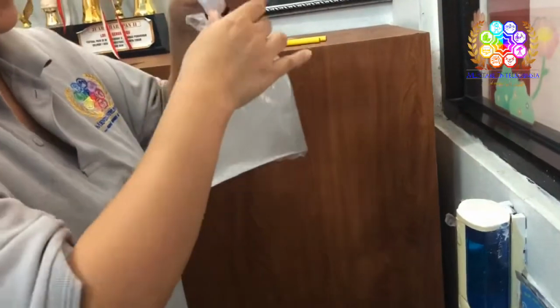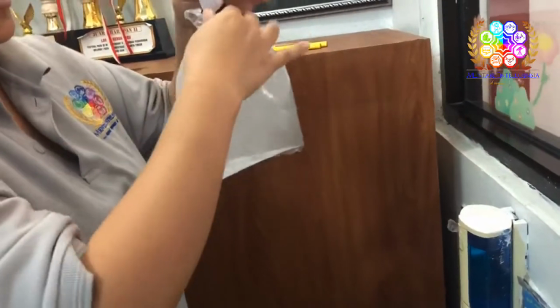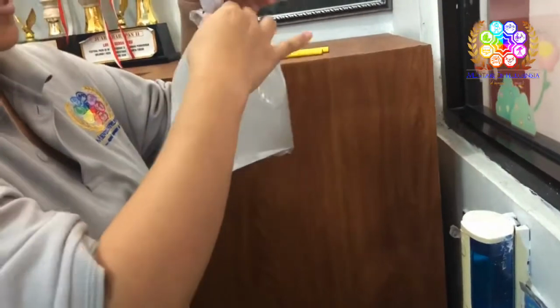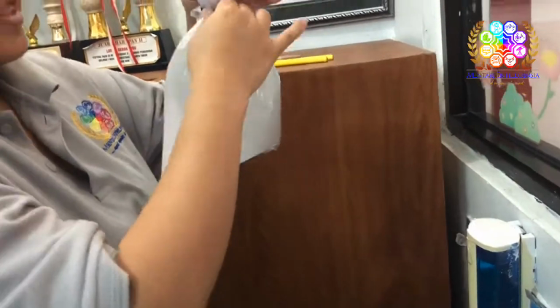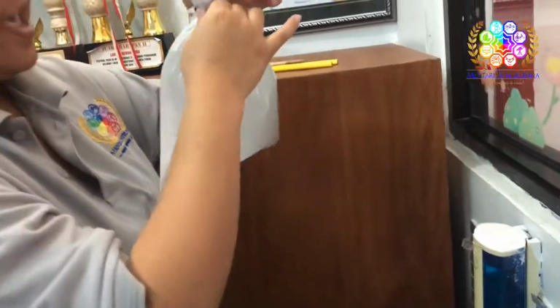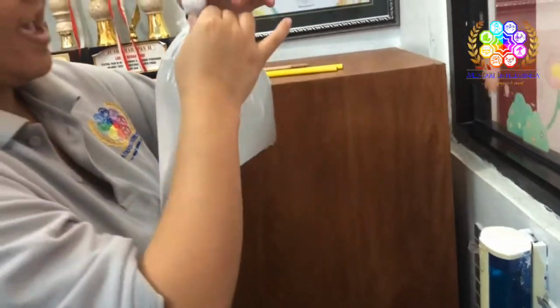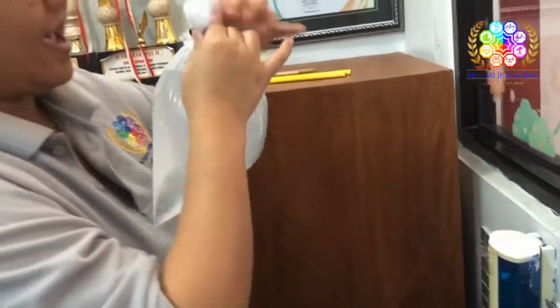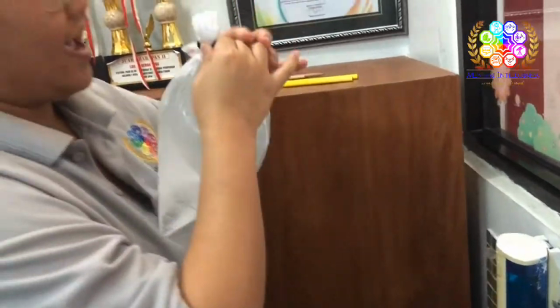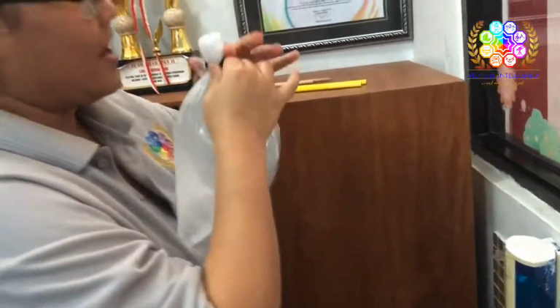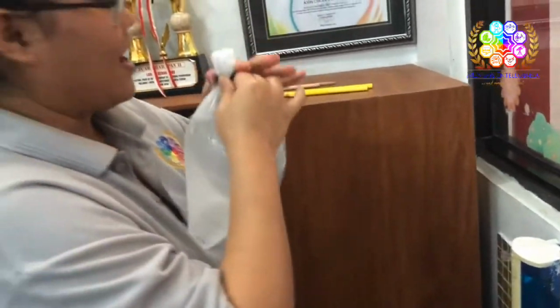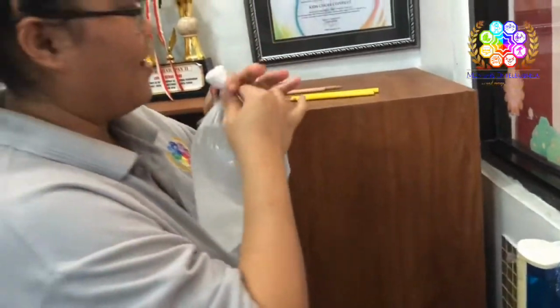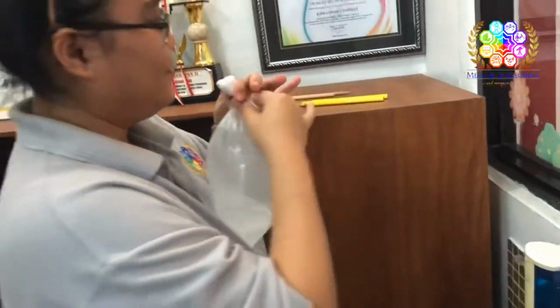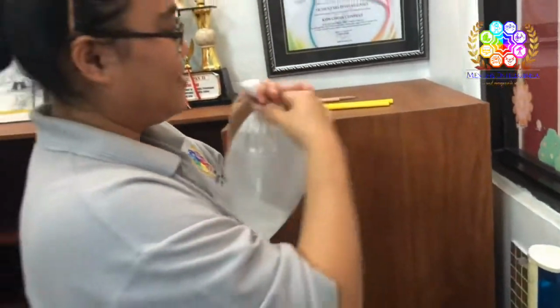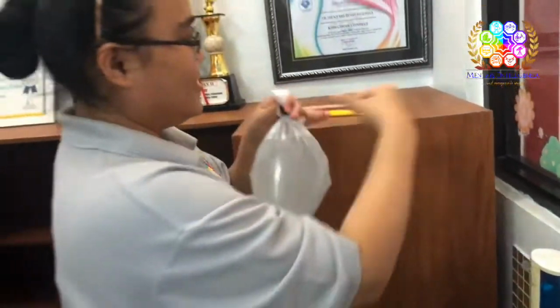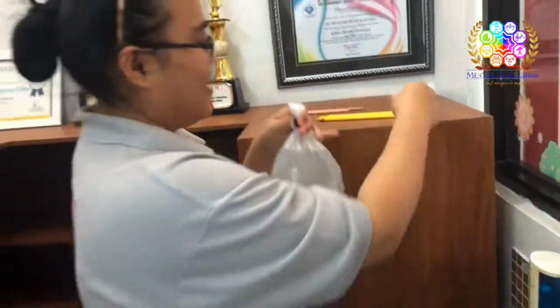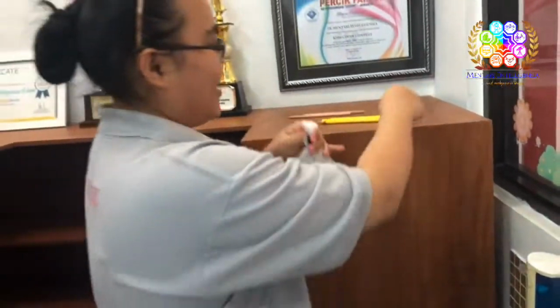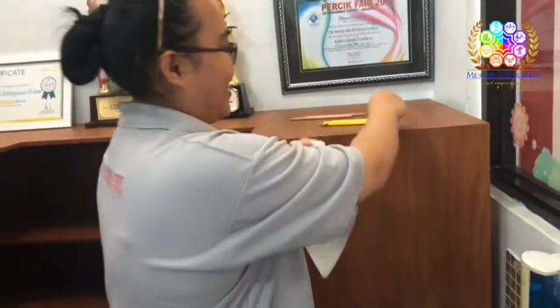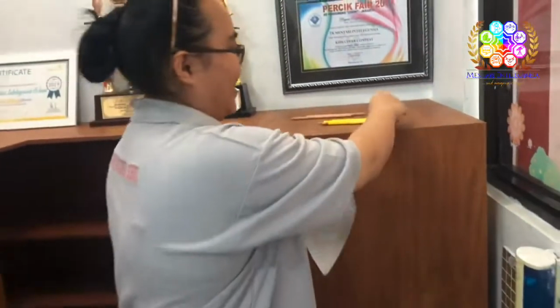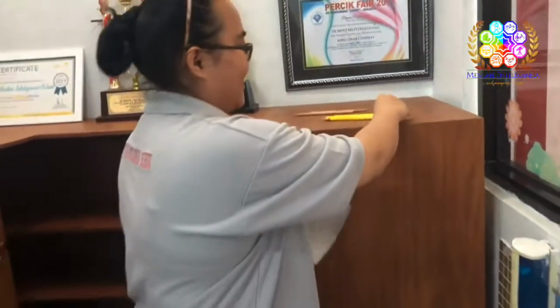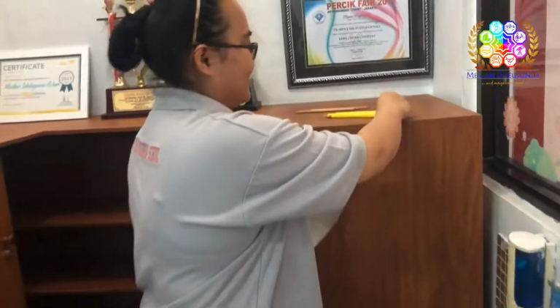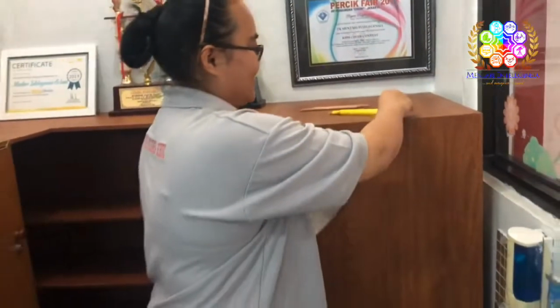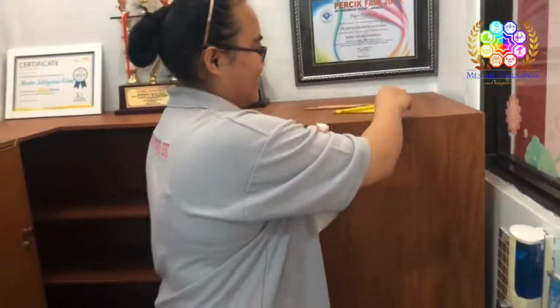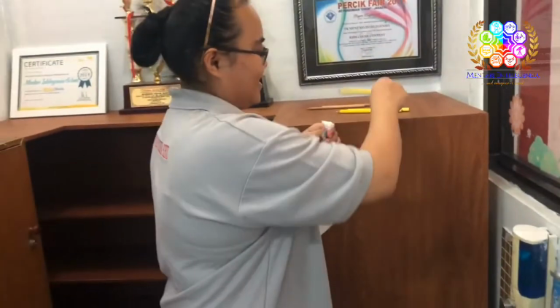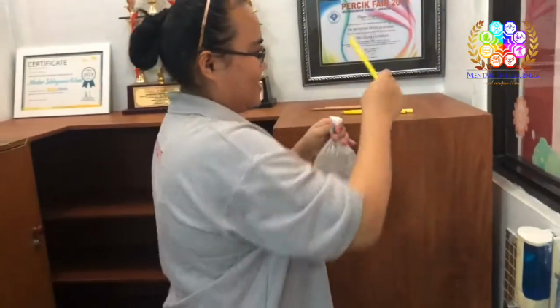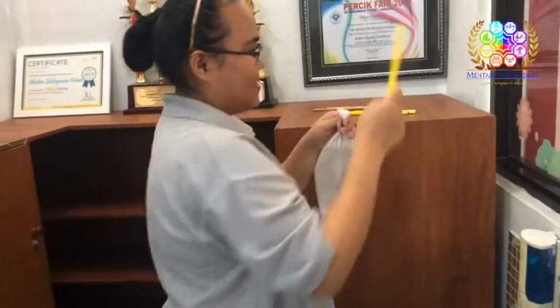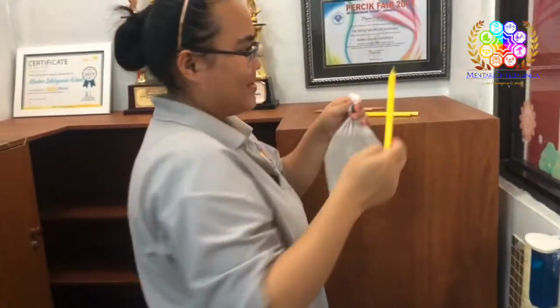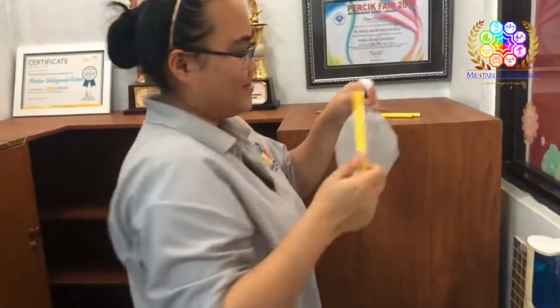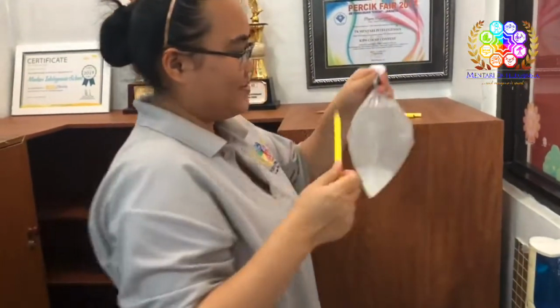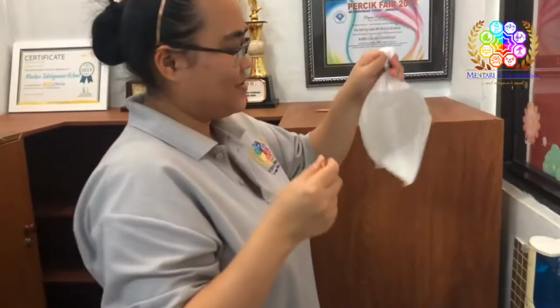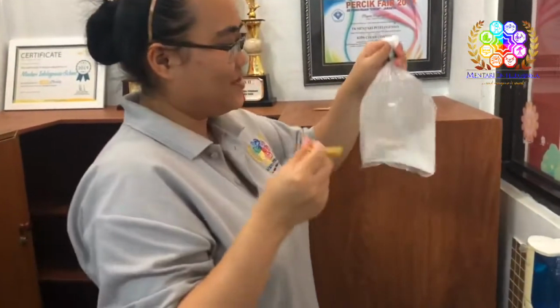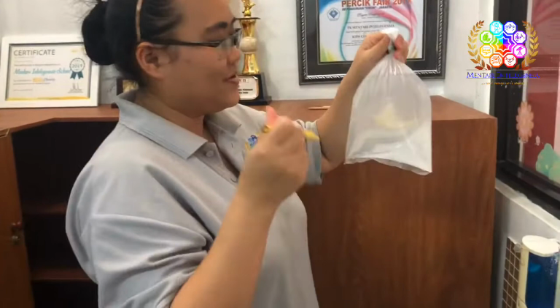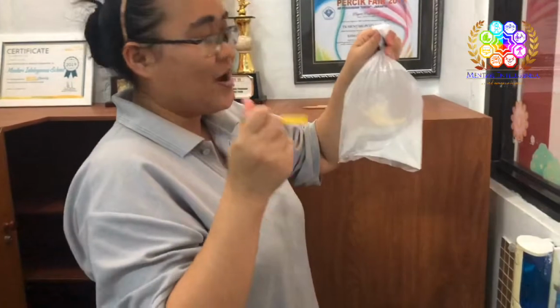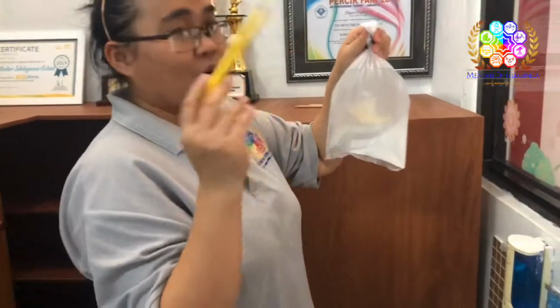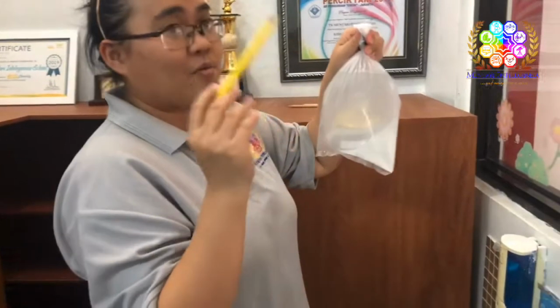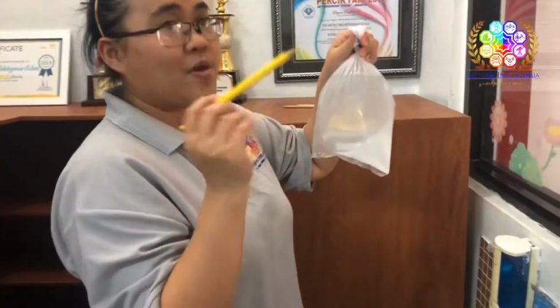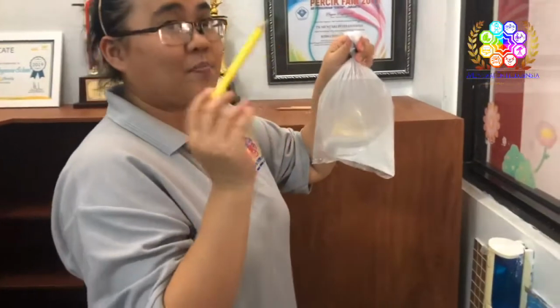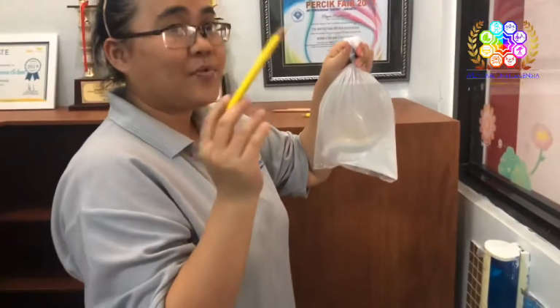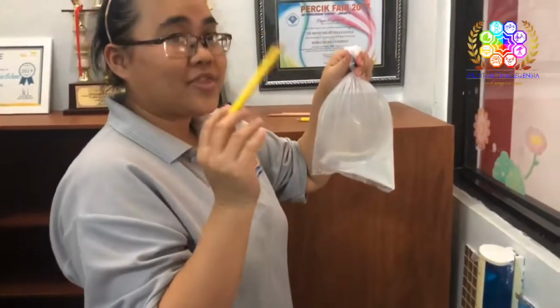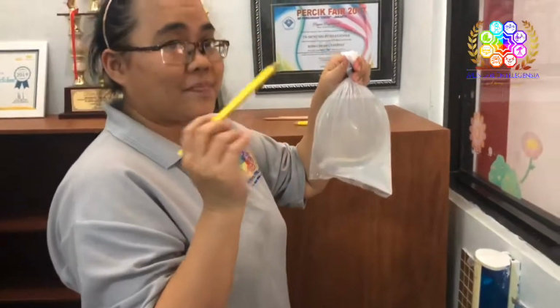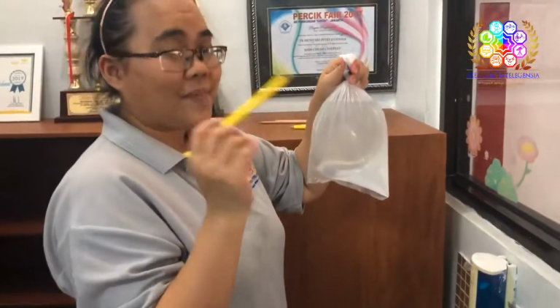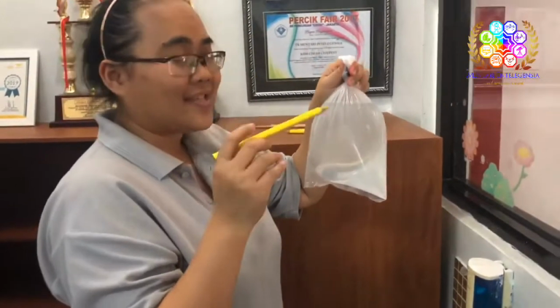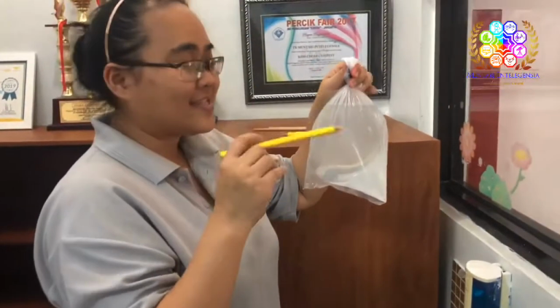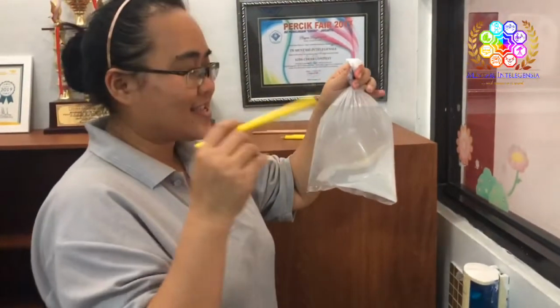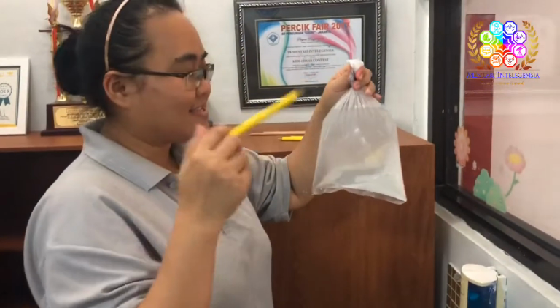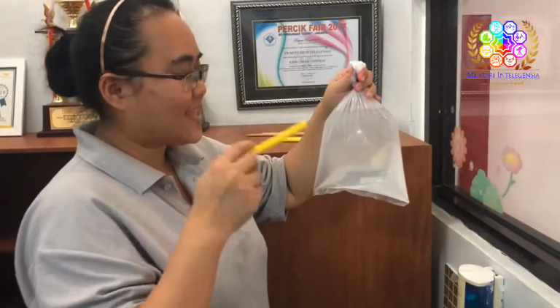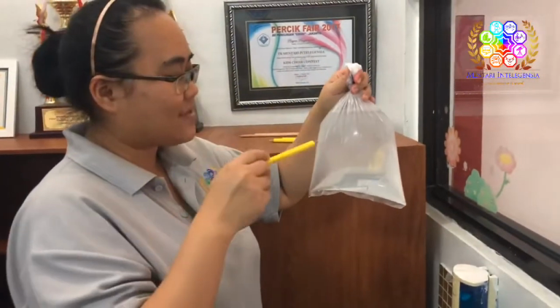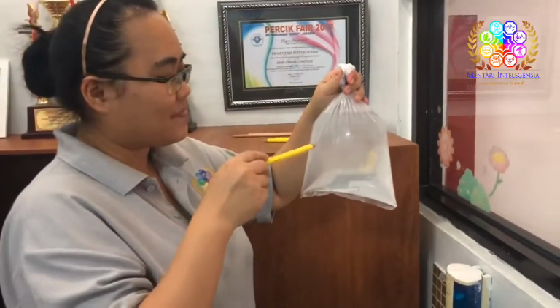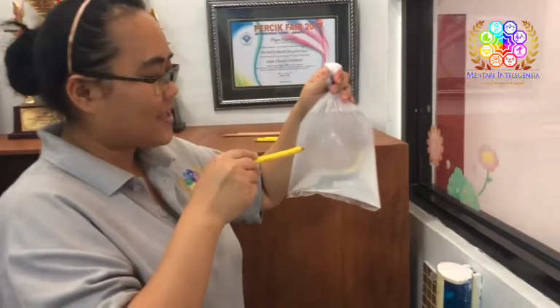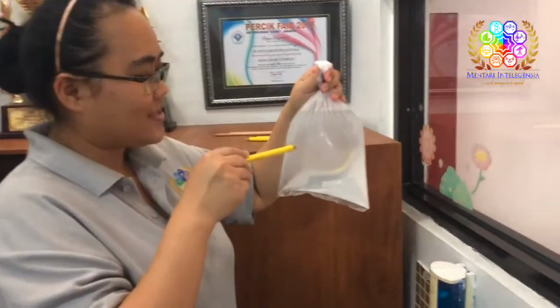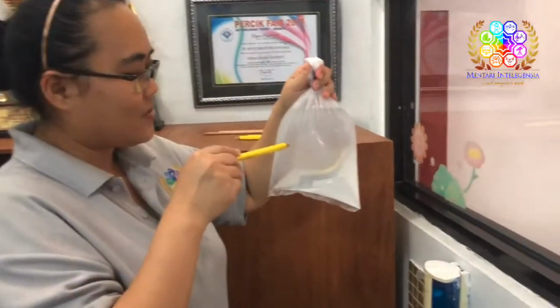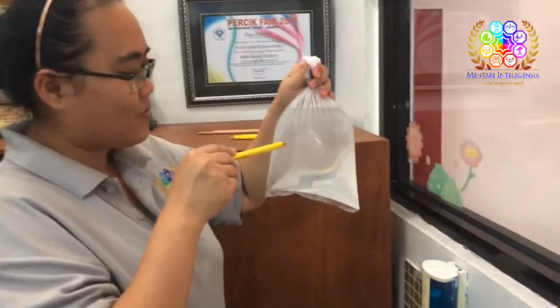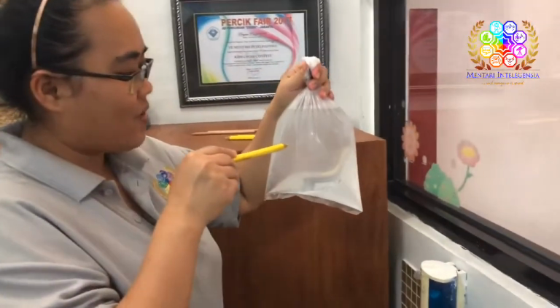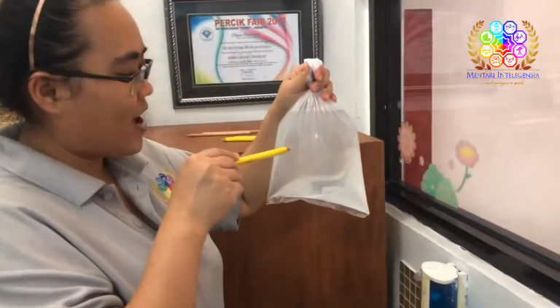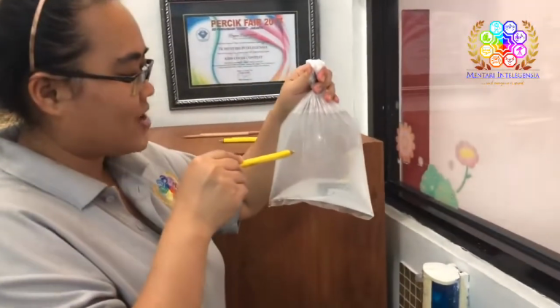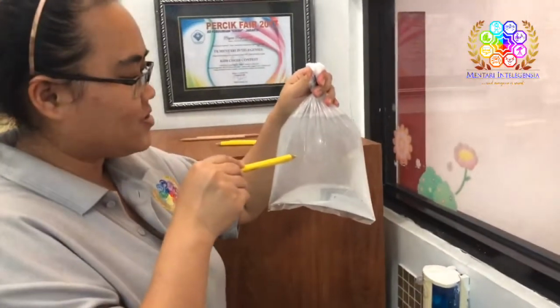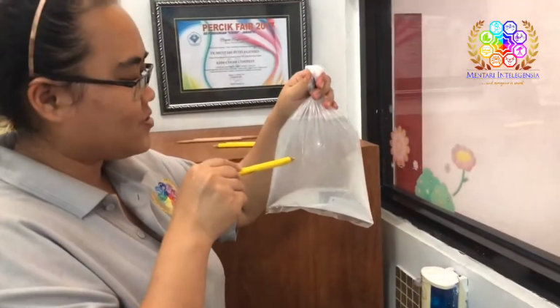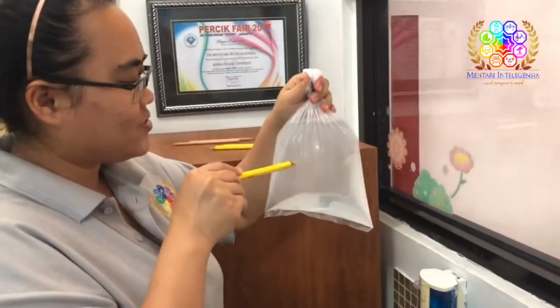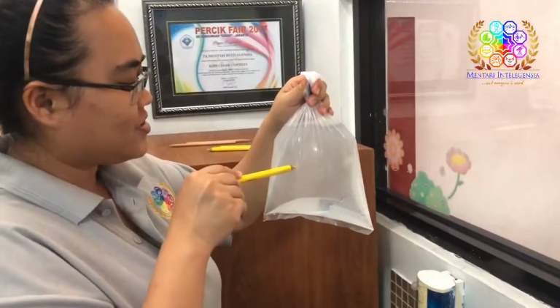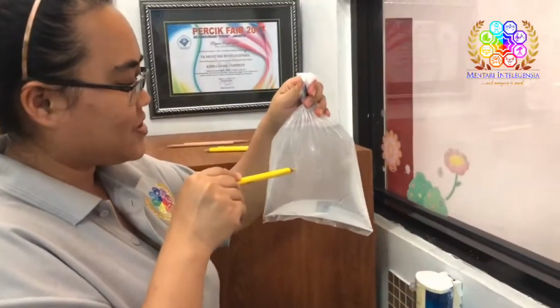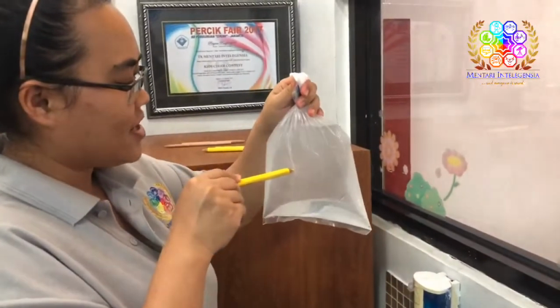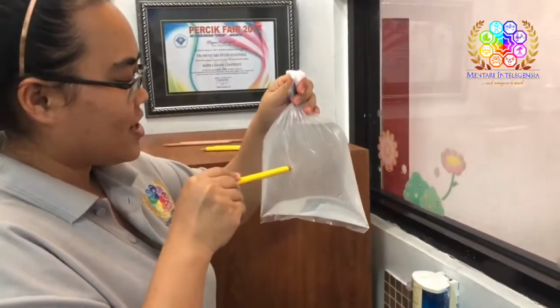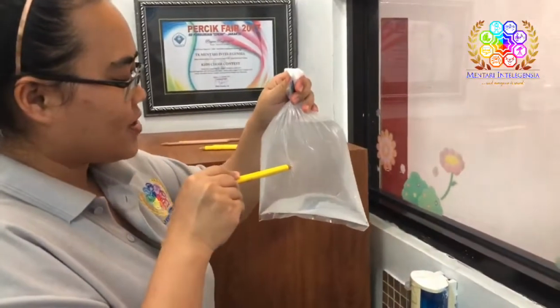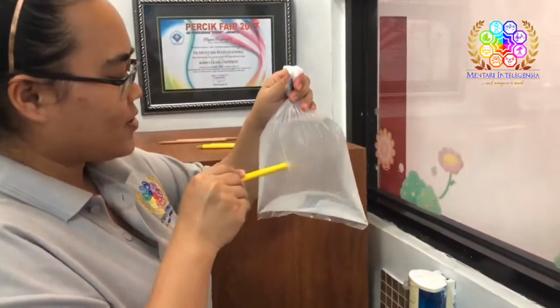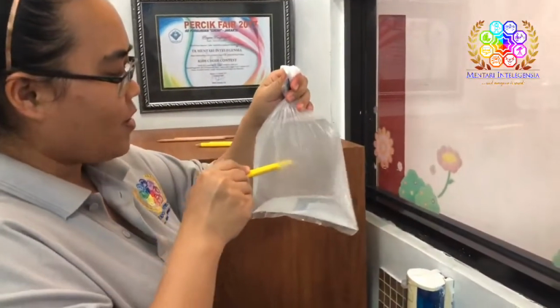And then, we put the pencil inside the plastic. One, two, three, go!